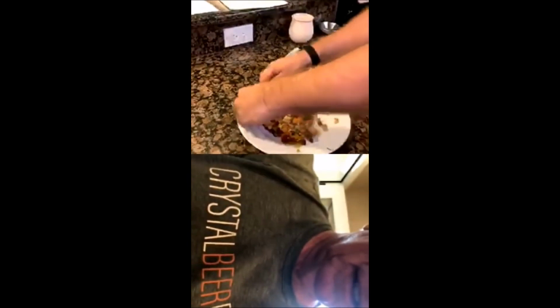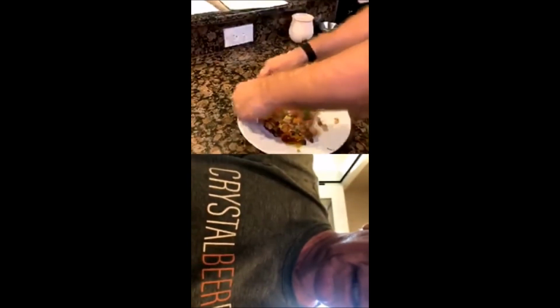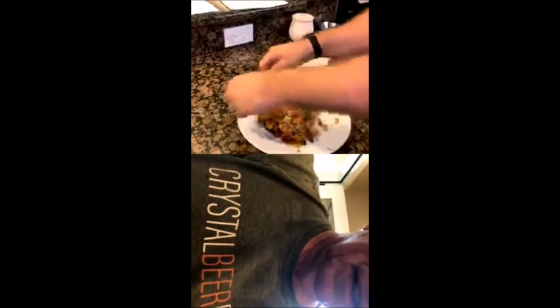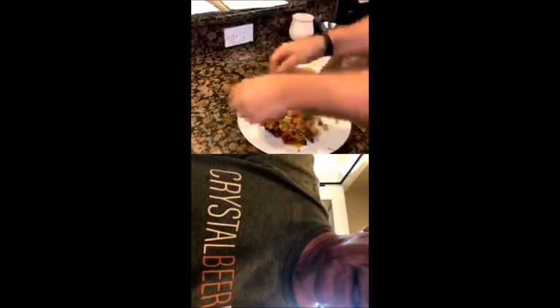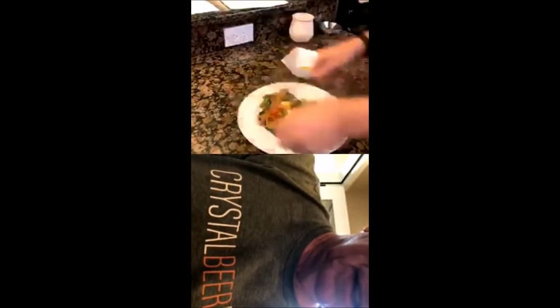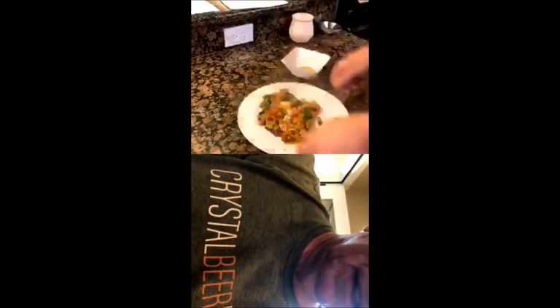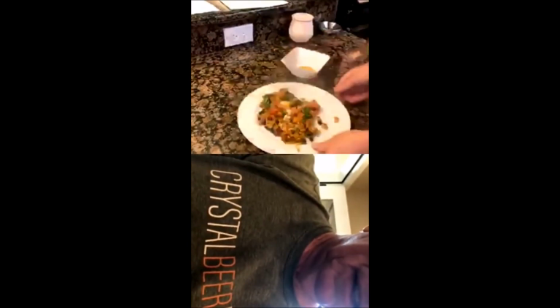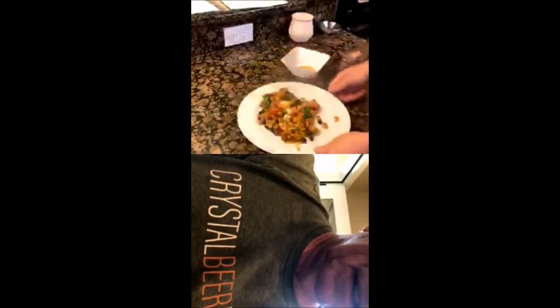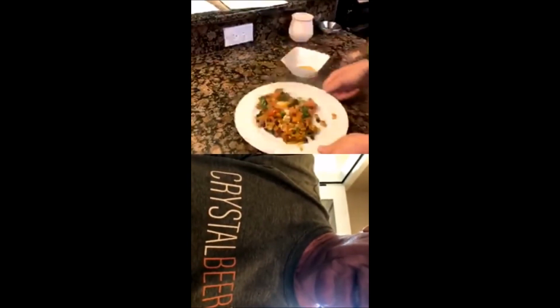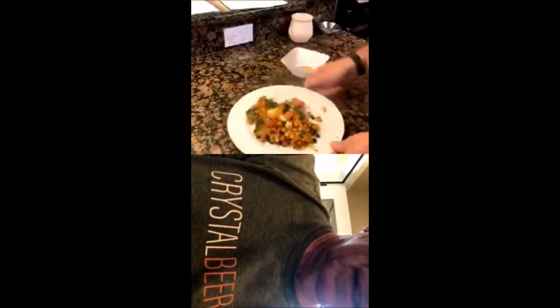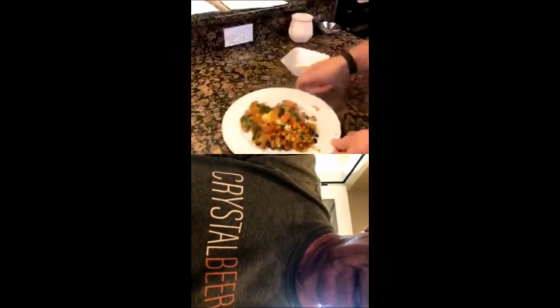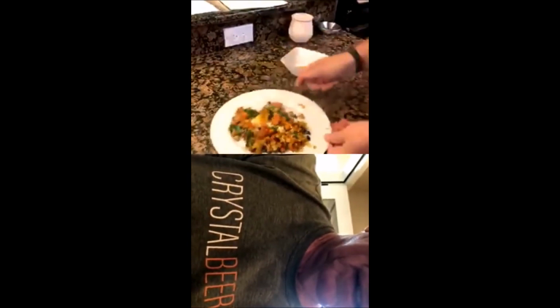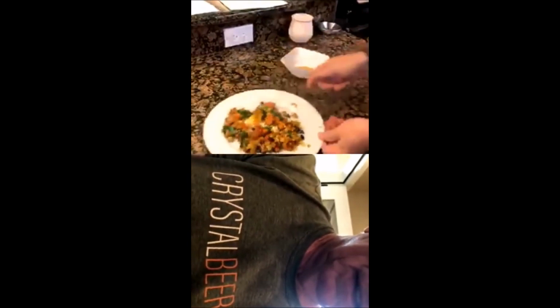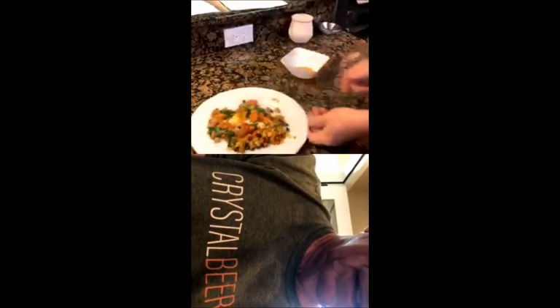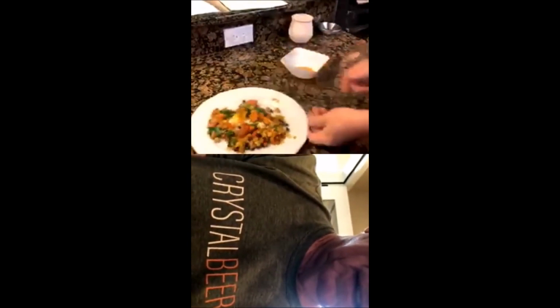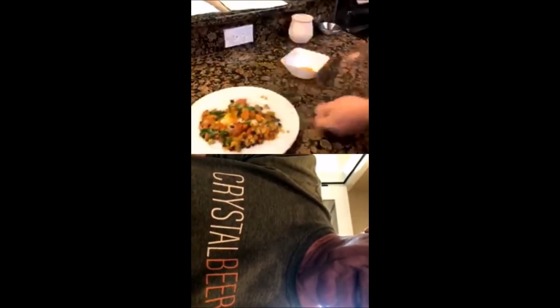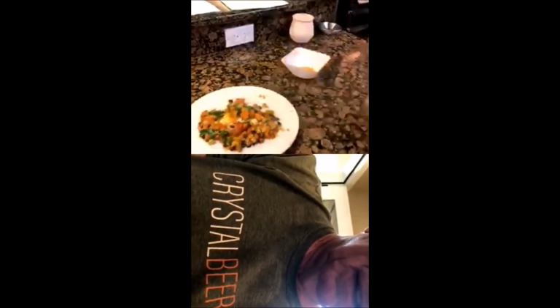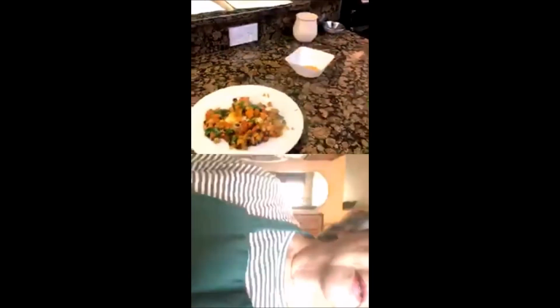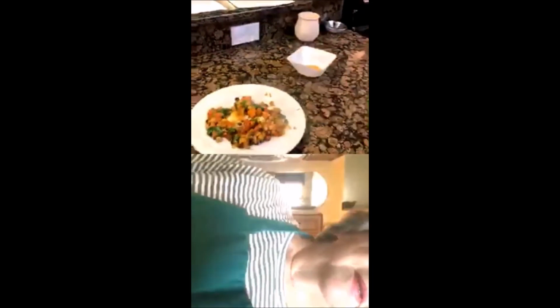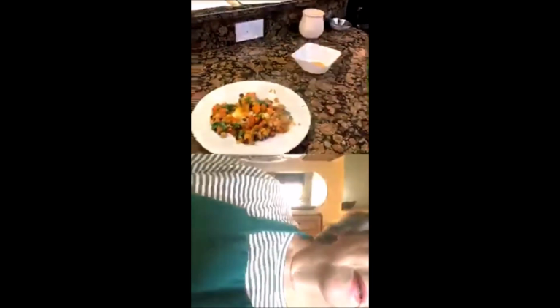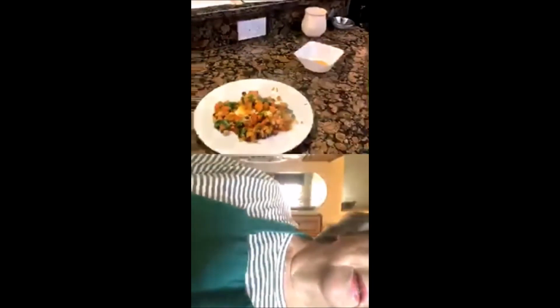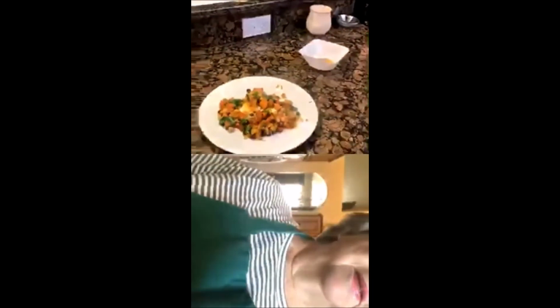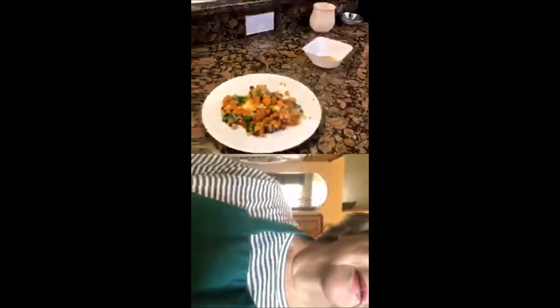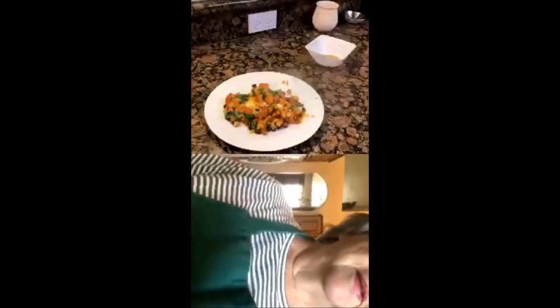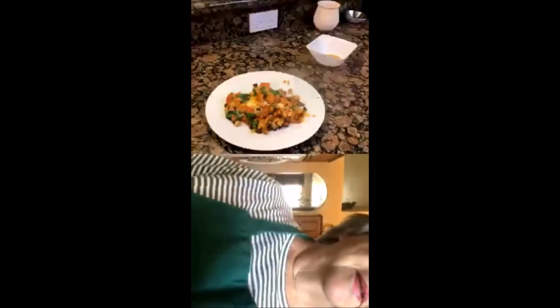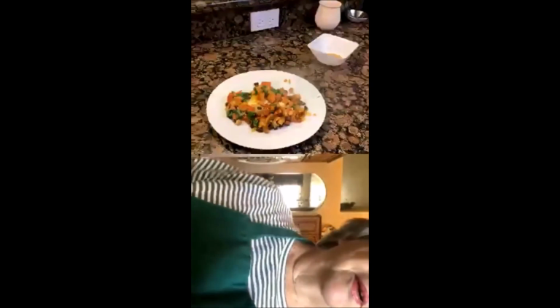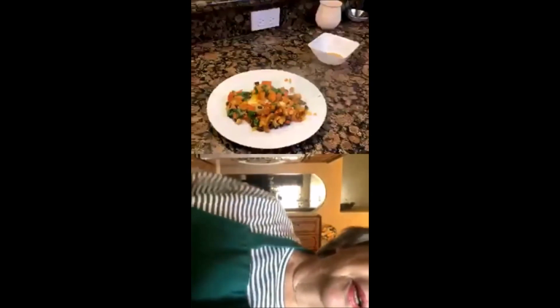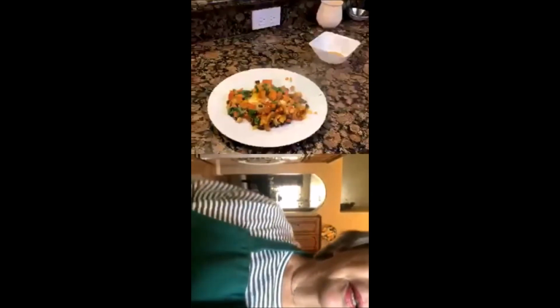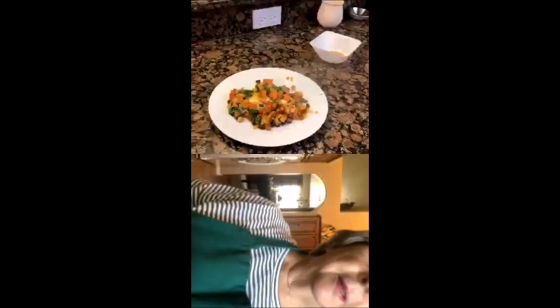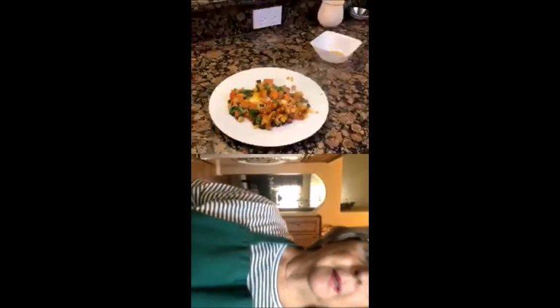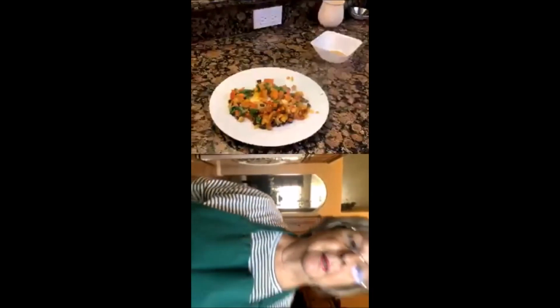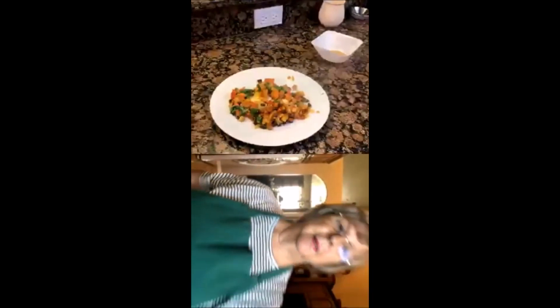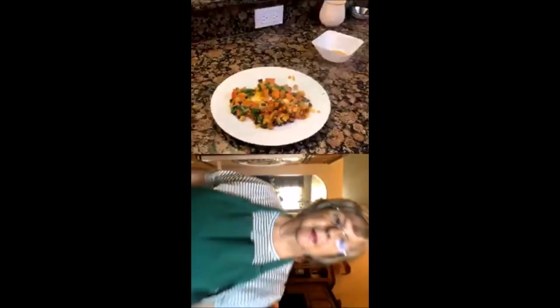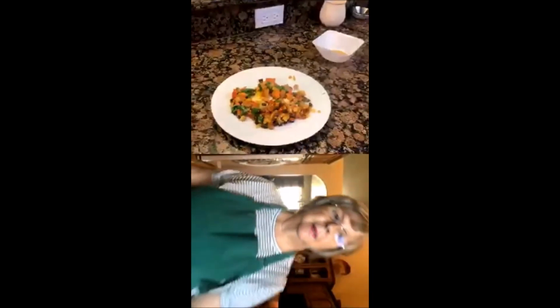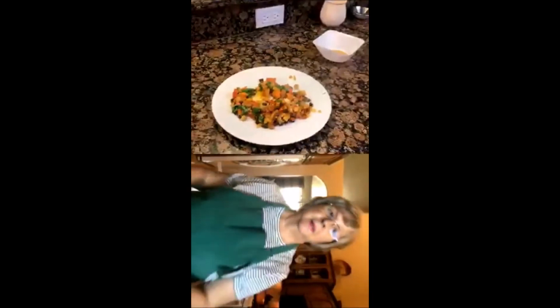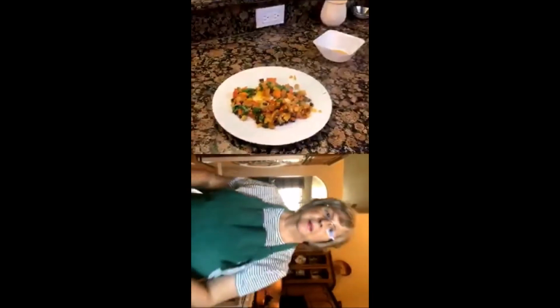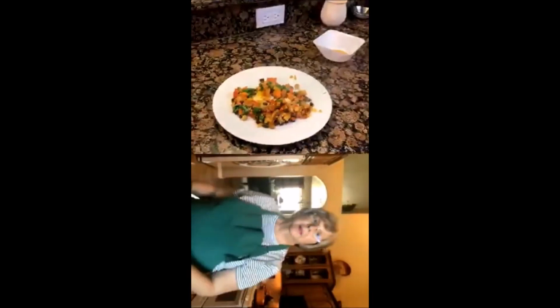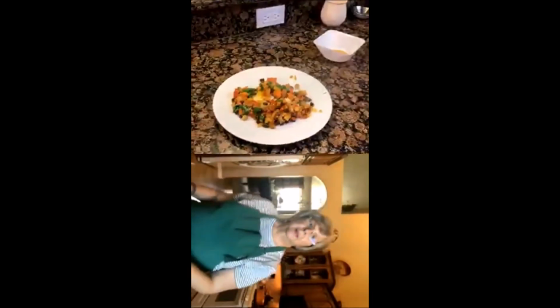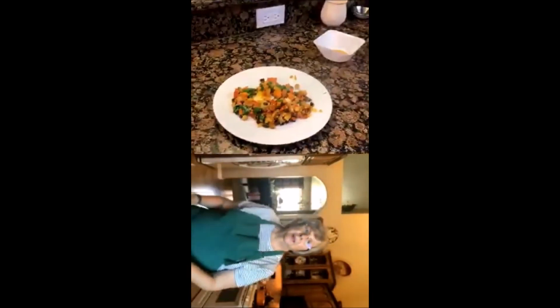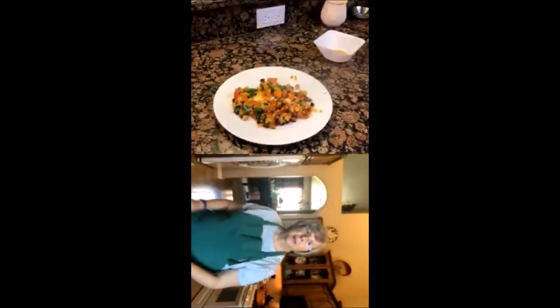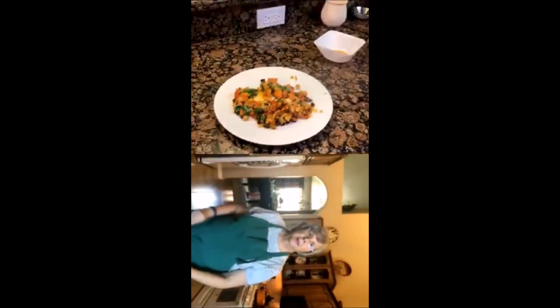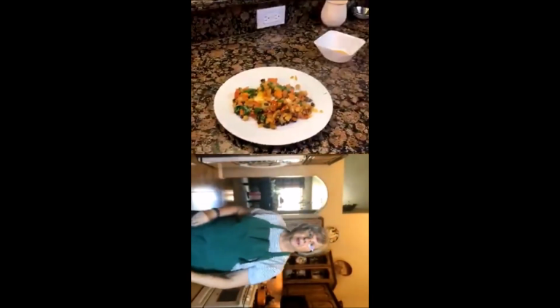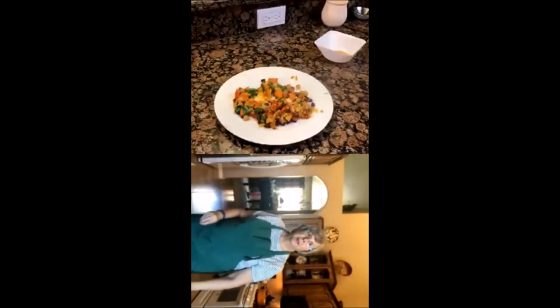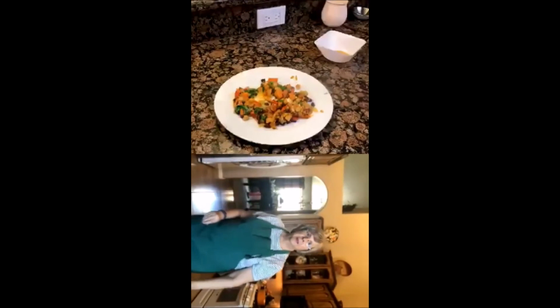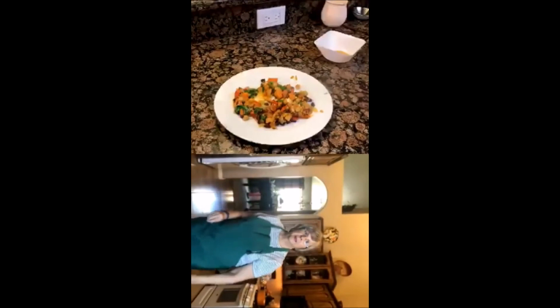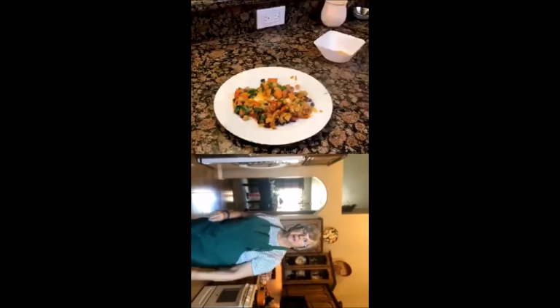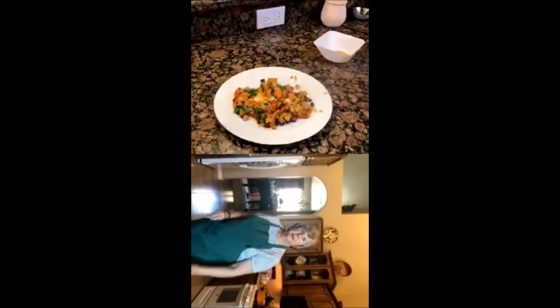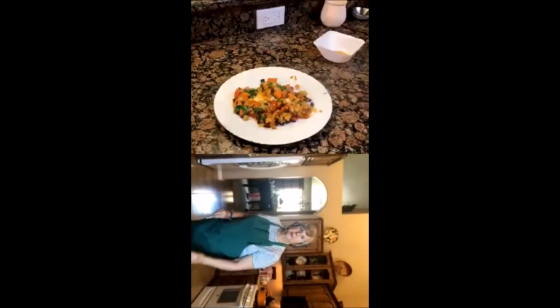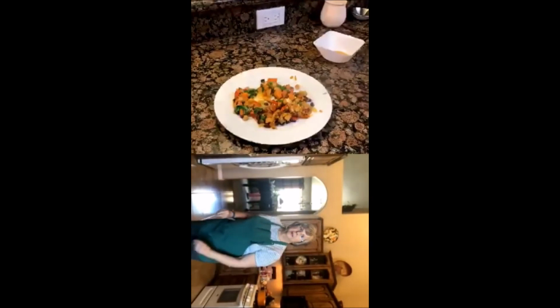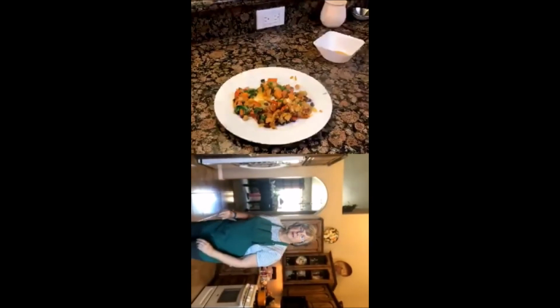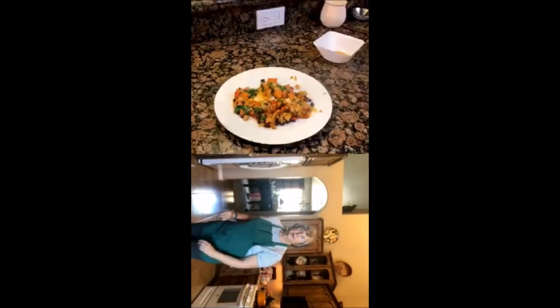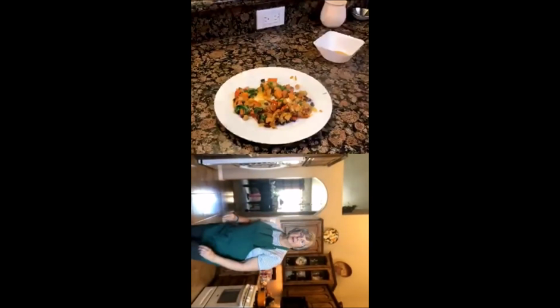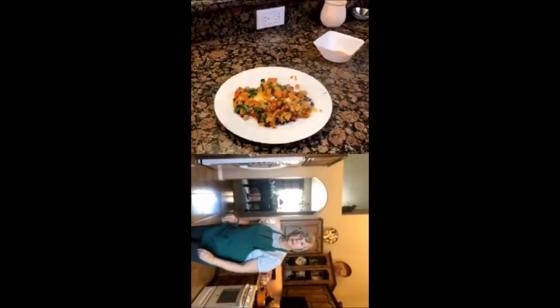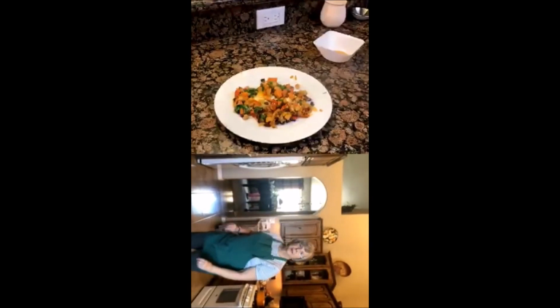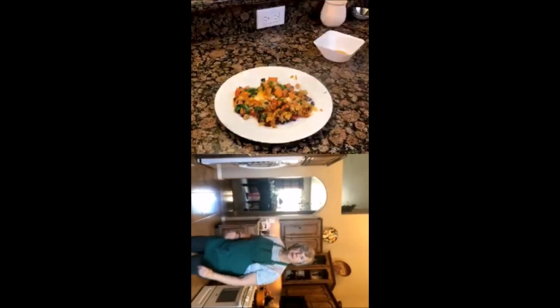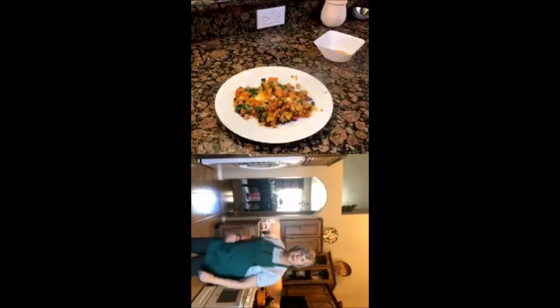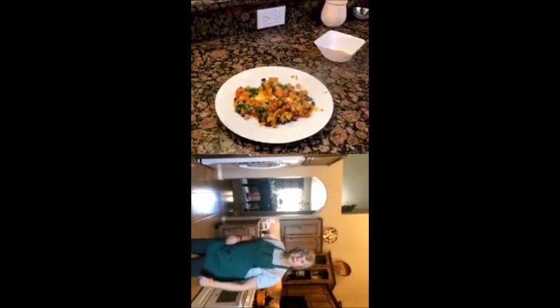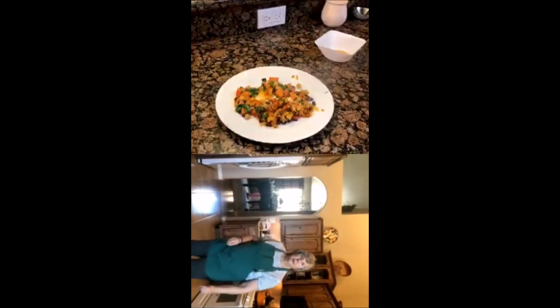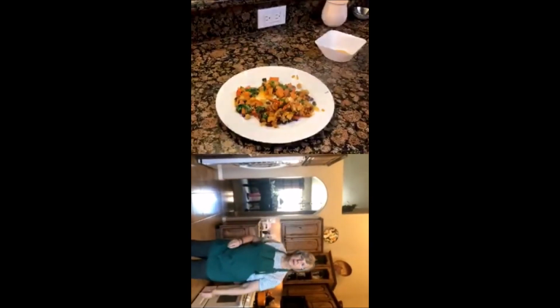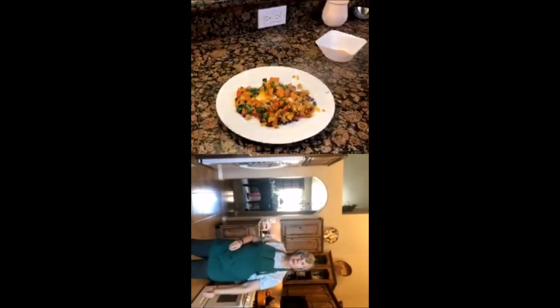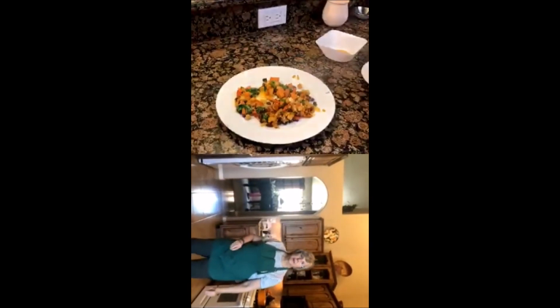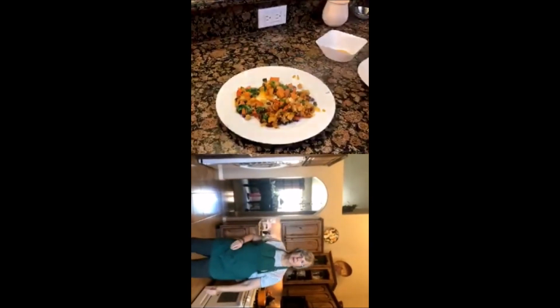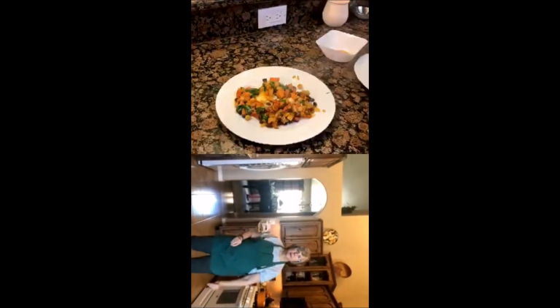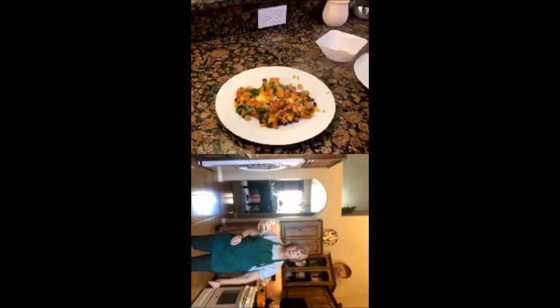So we're trying to get the plate all nice and pretty. I got another plate going here and adding some more.